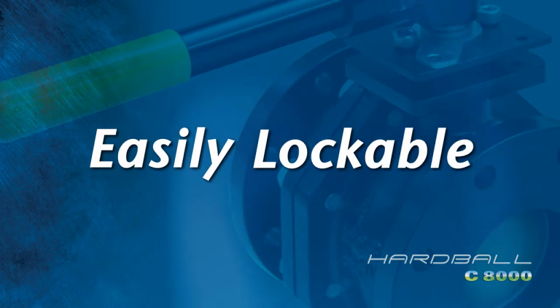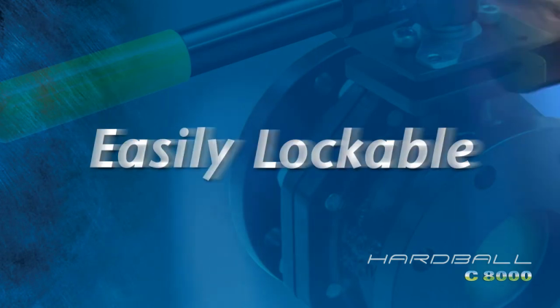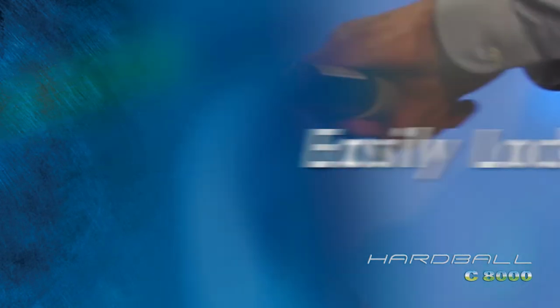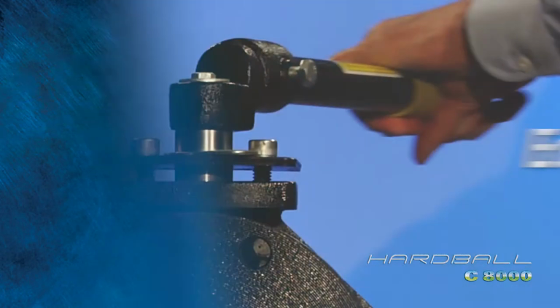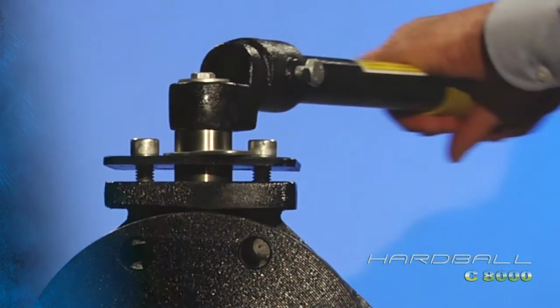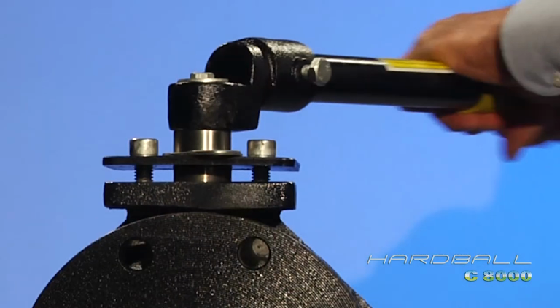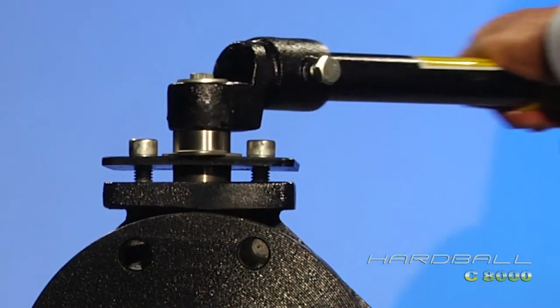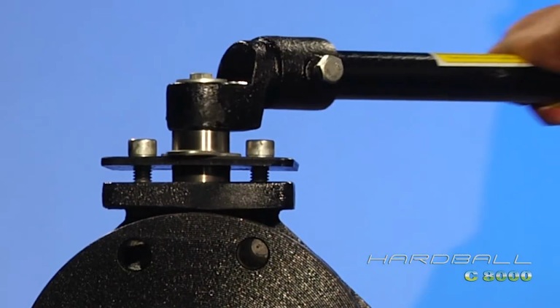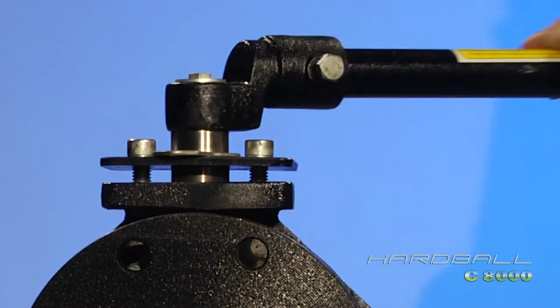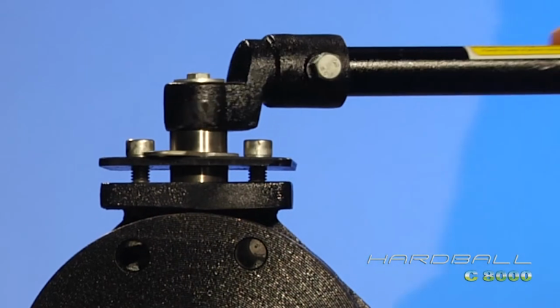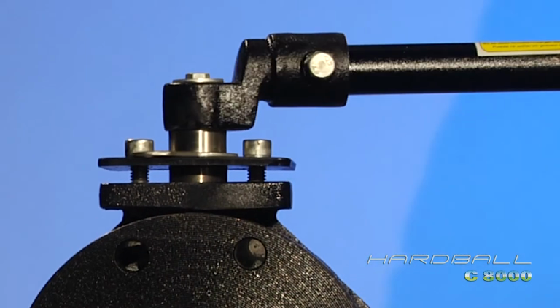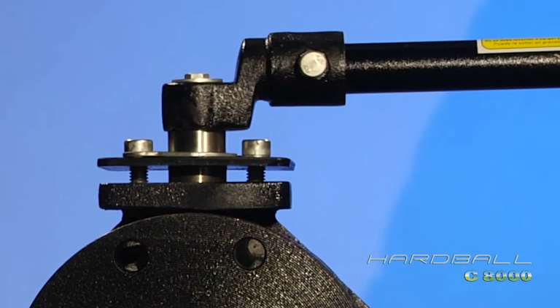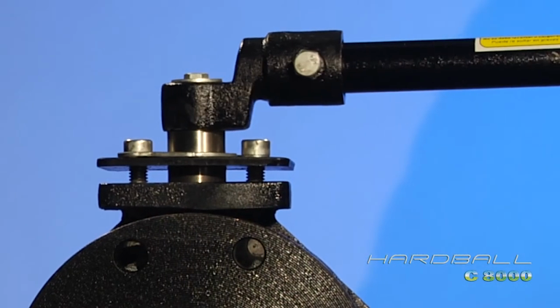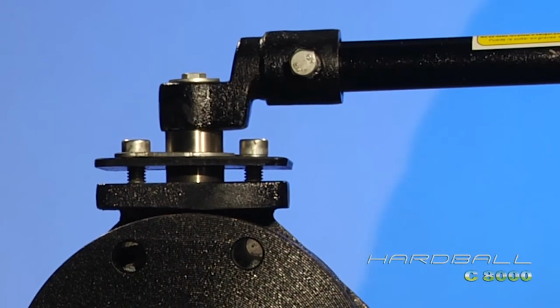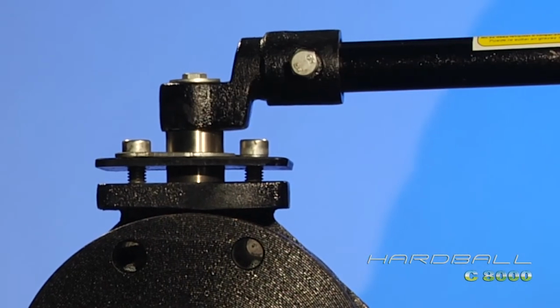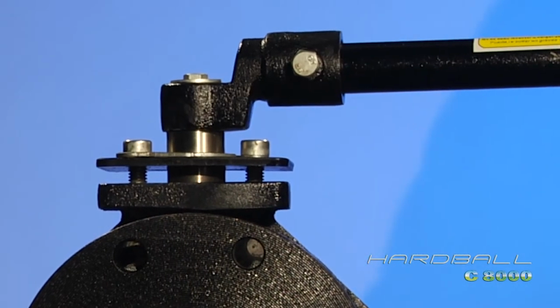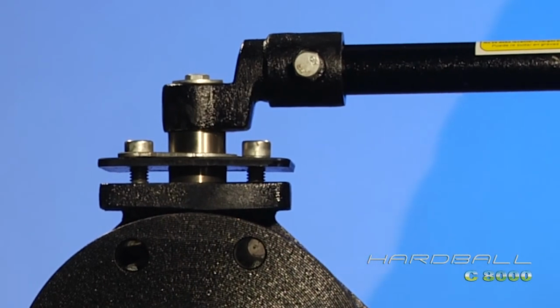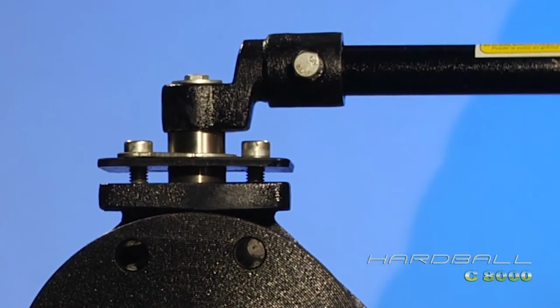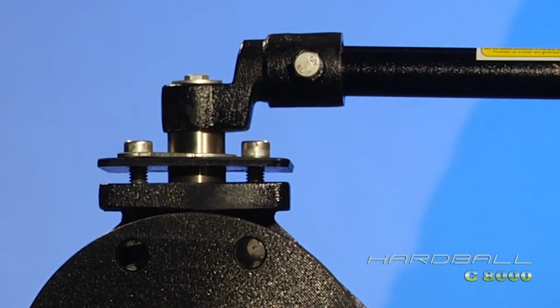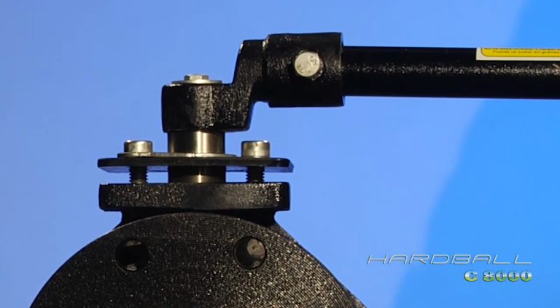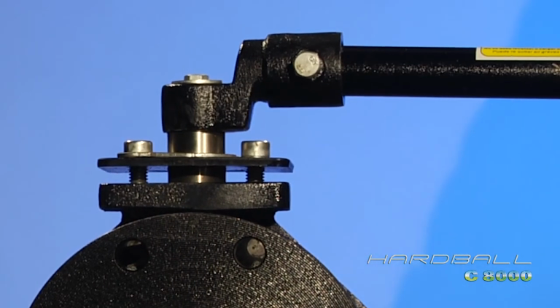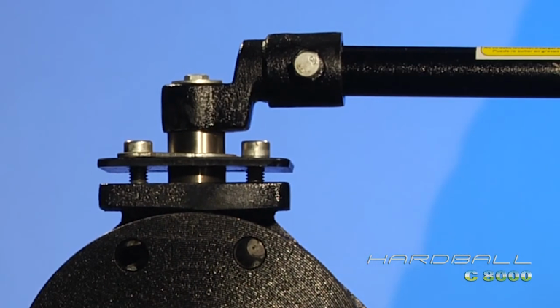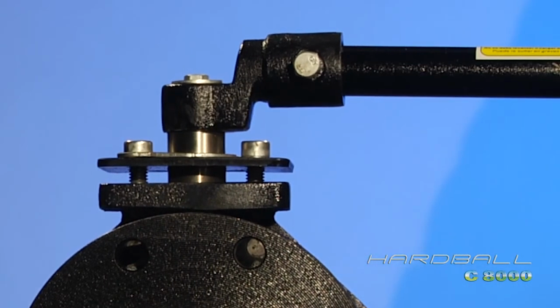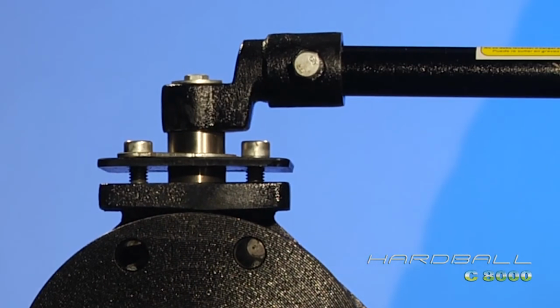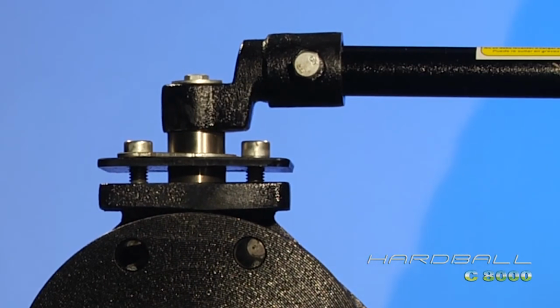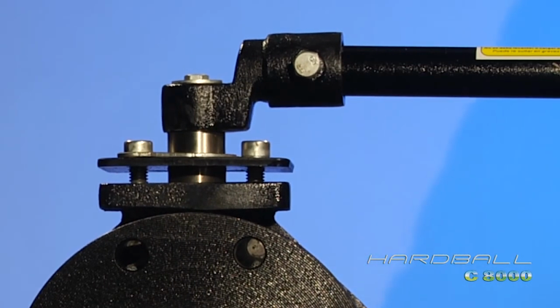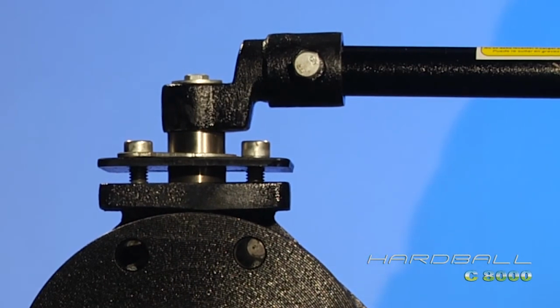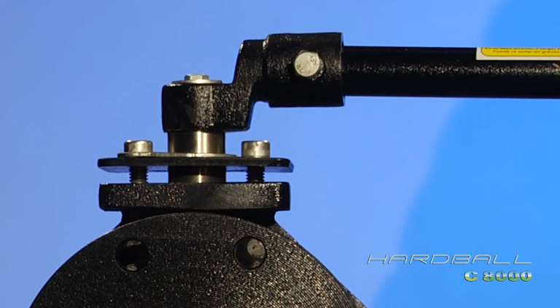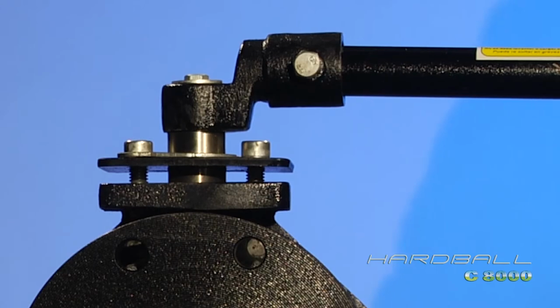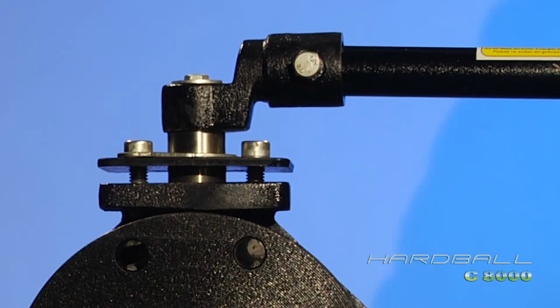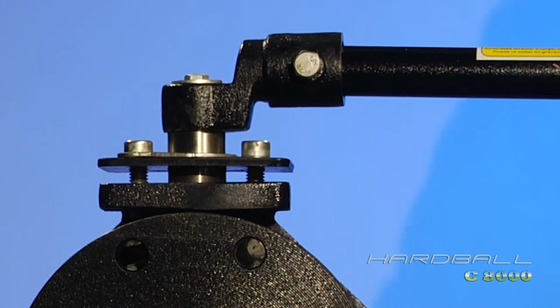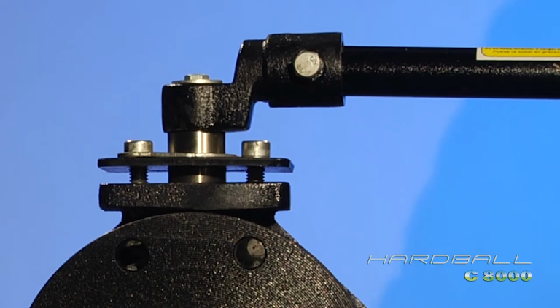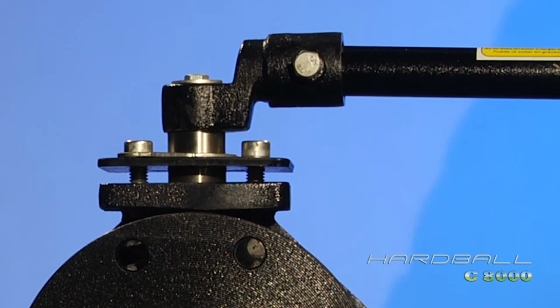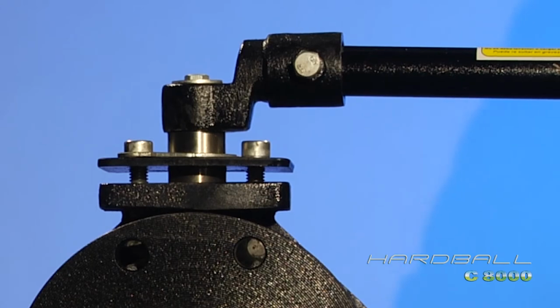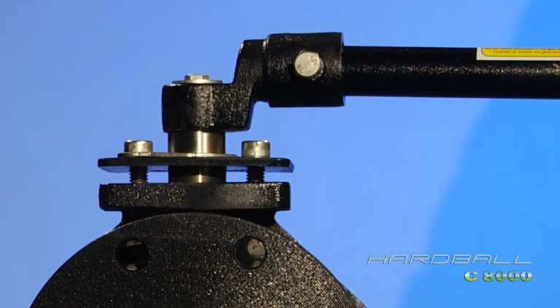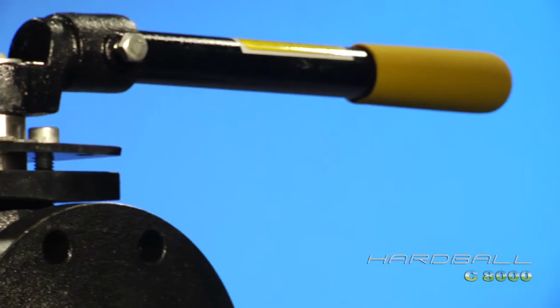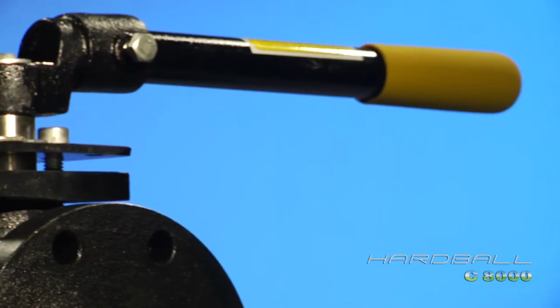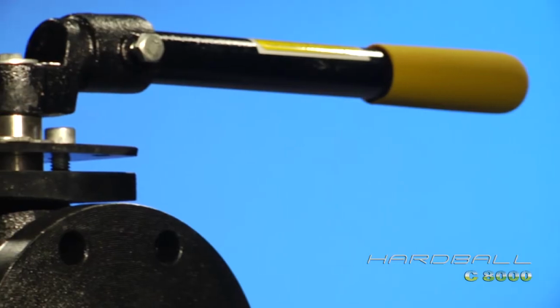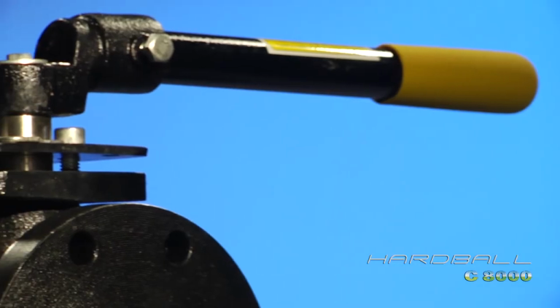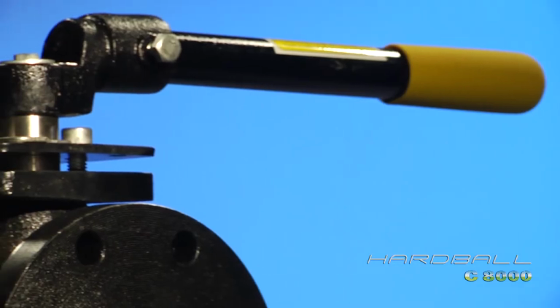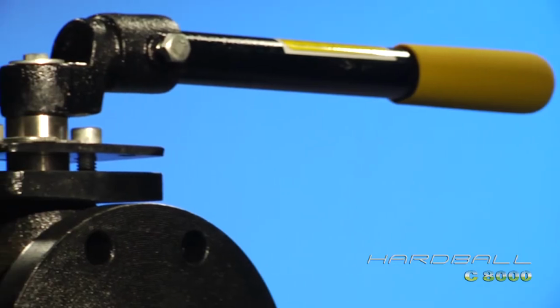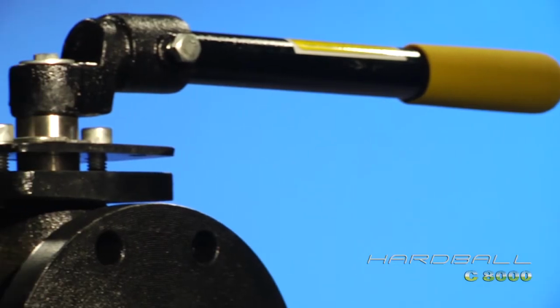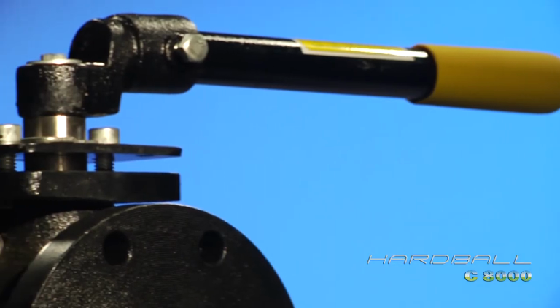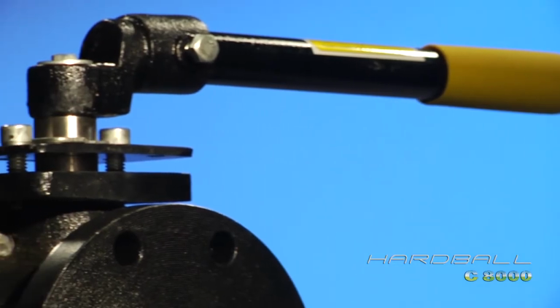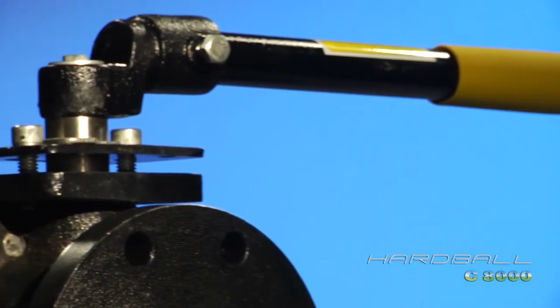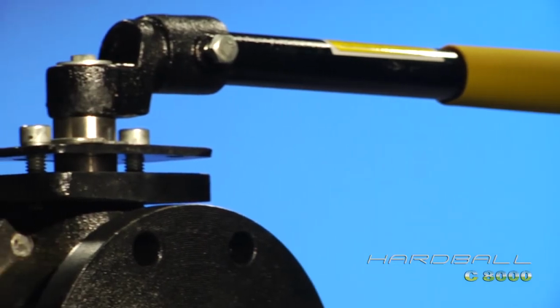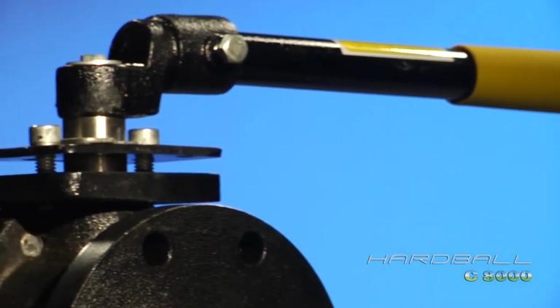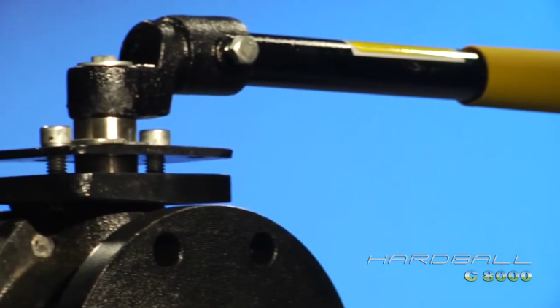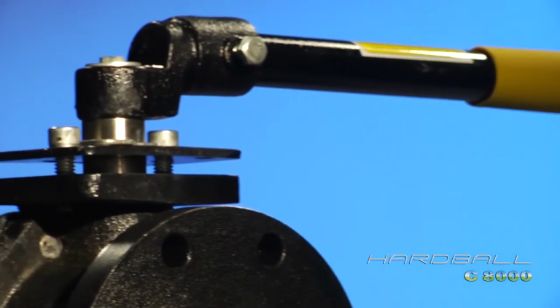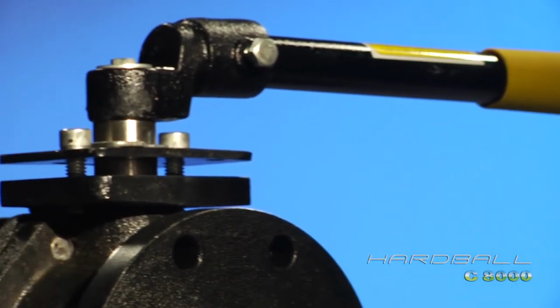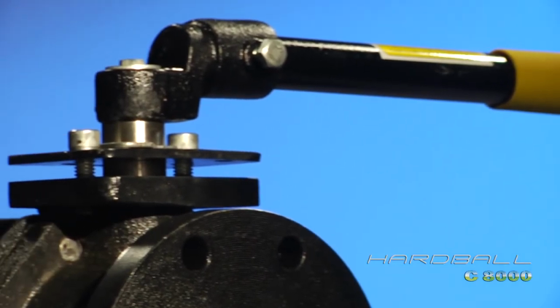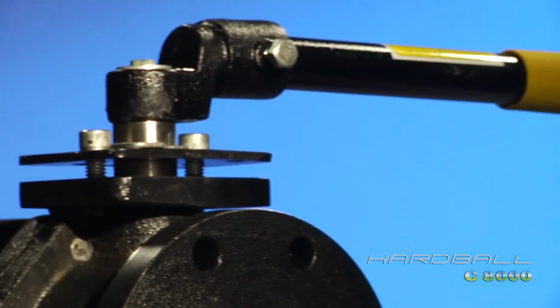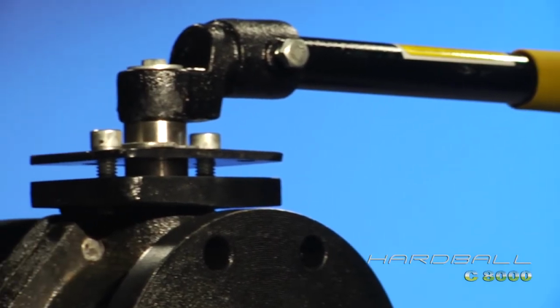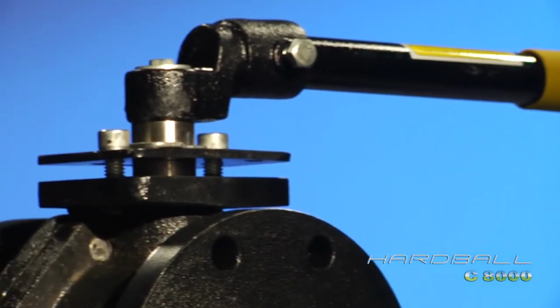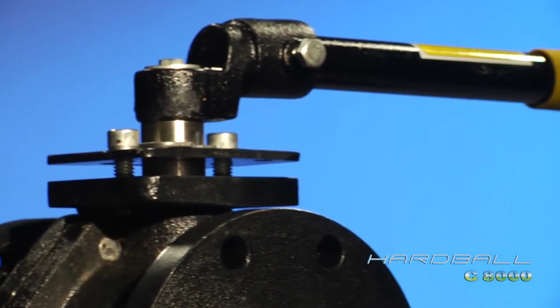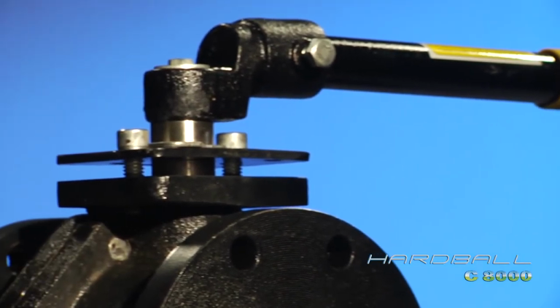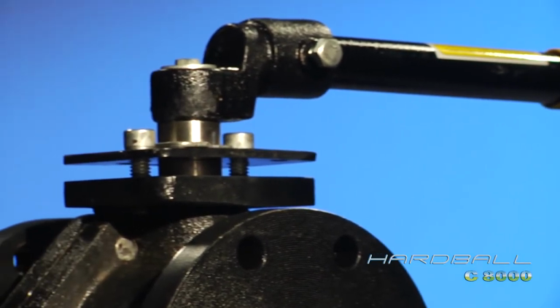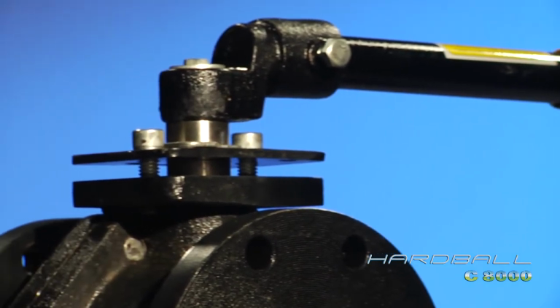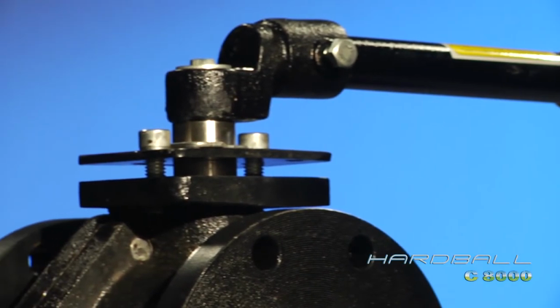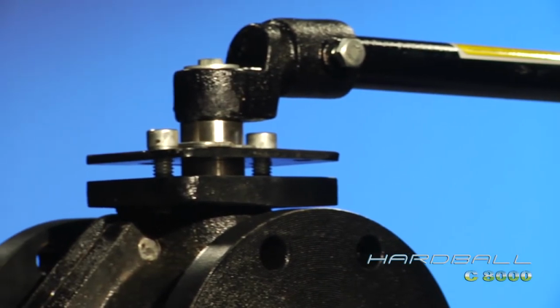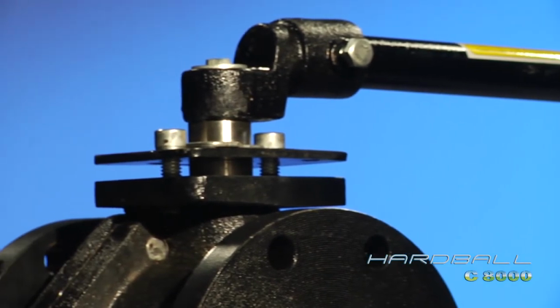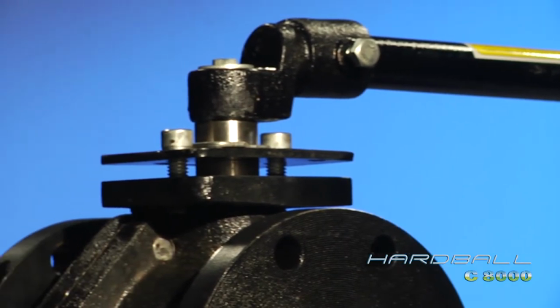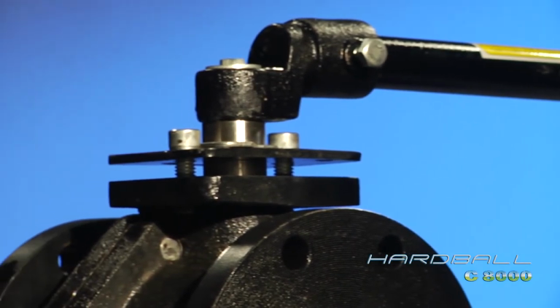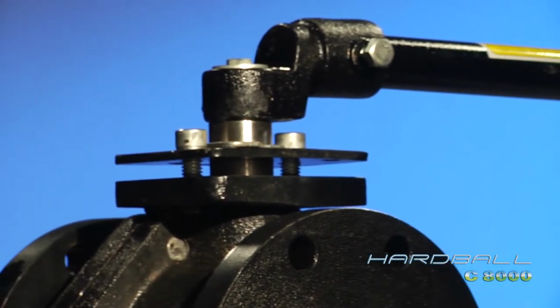The Hardball has lockouts in the fully open or closed position, protecting the valve from accidental cycling and vandalism.